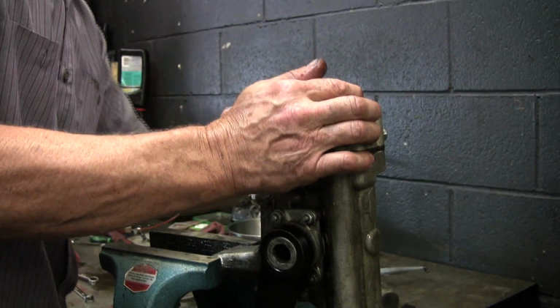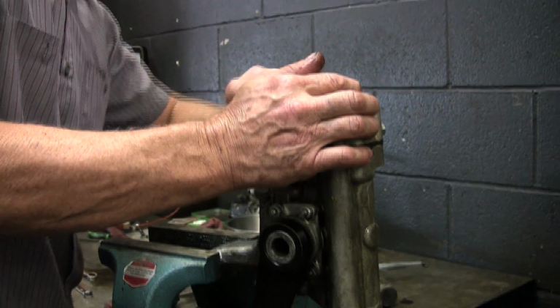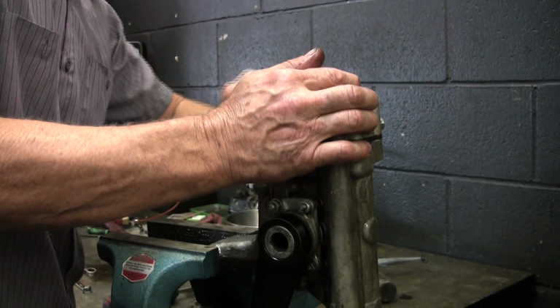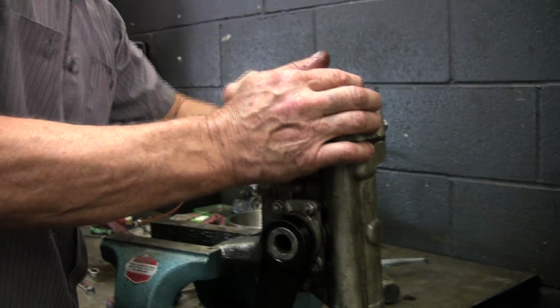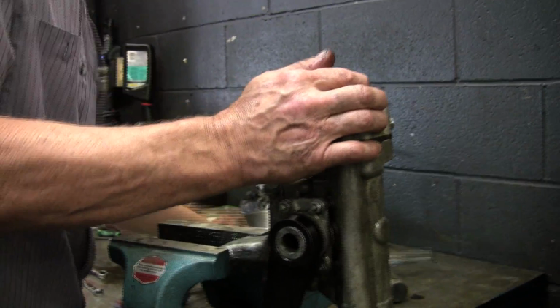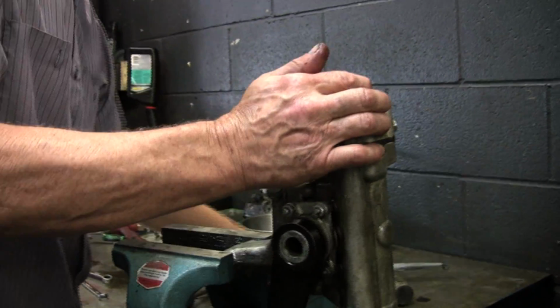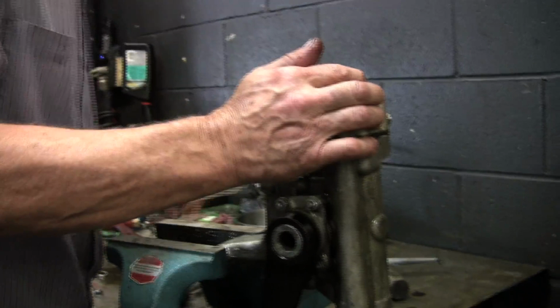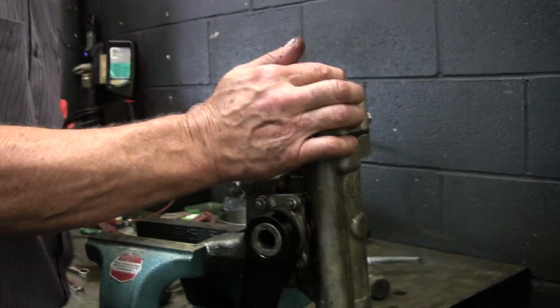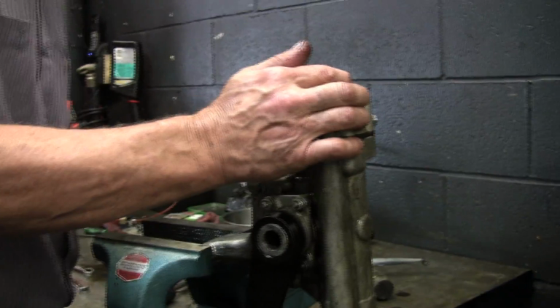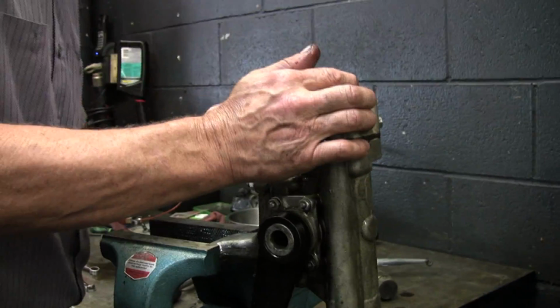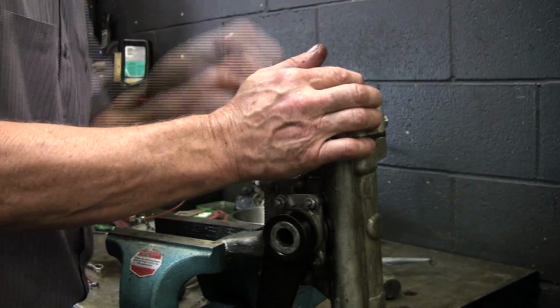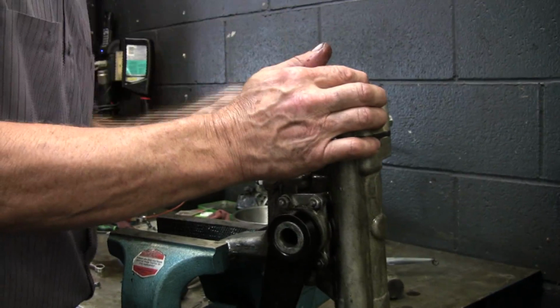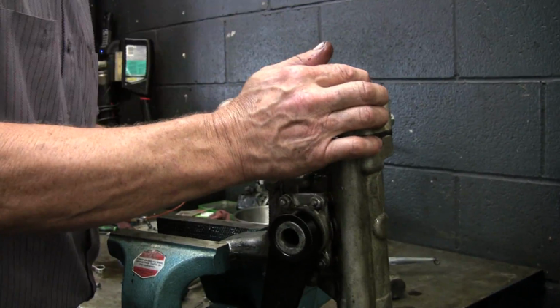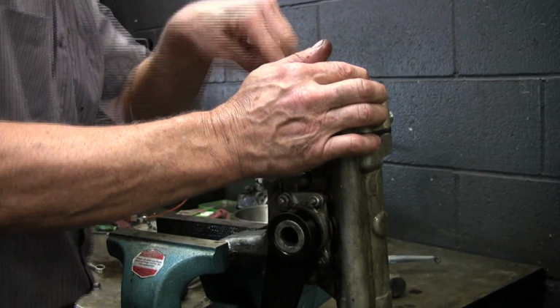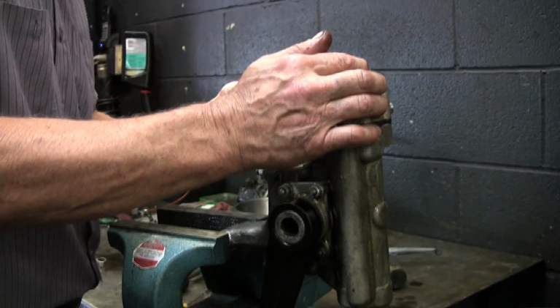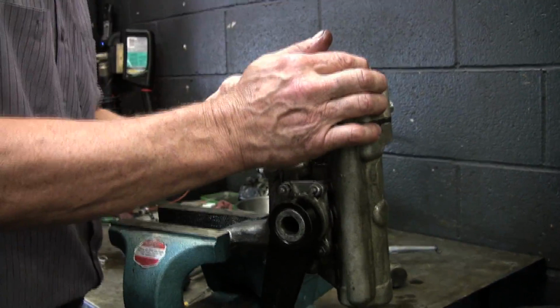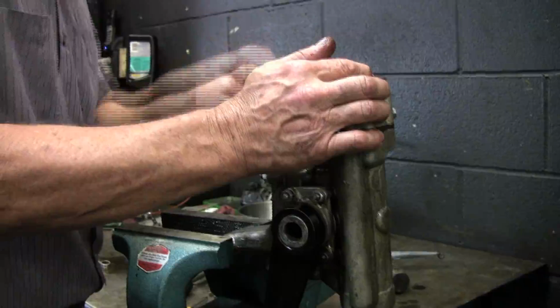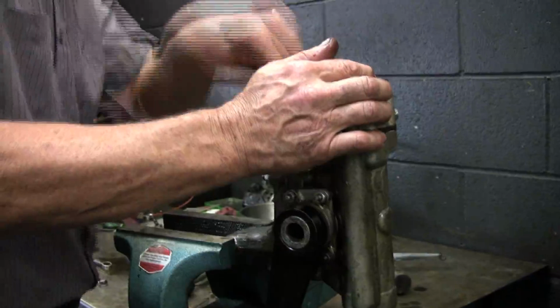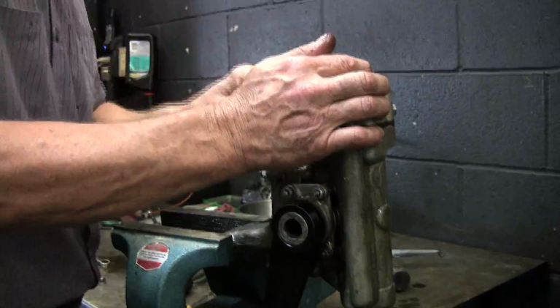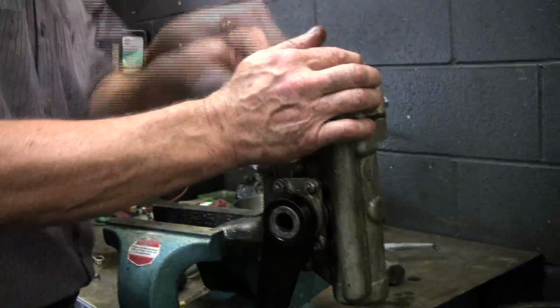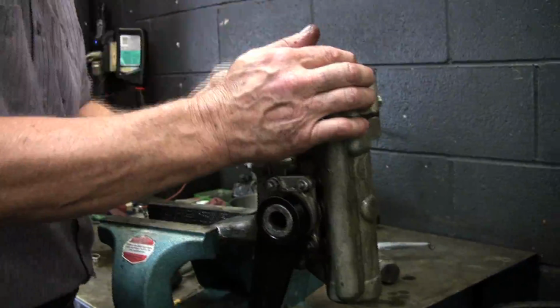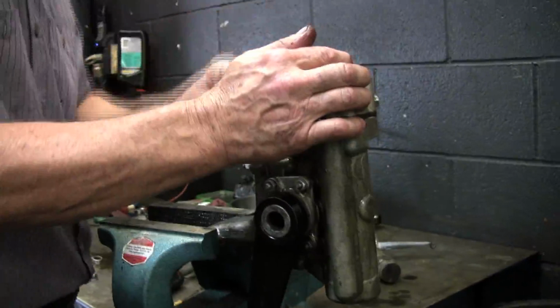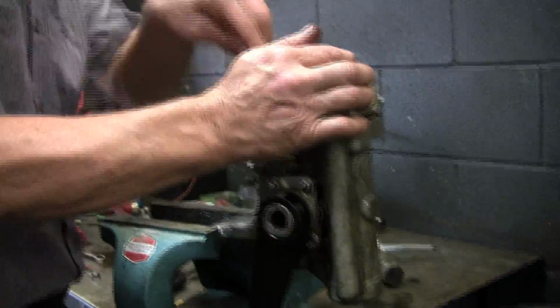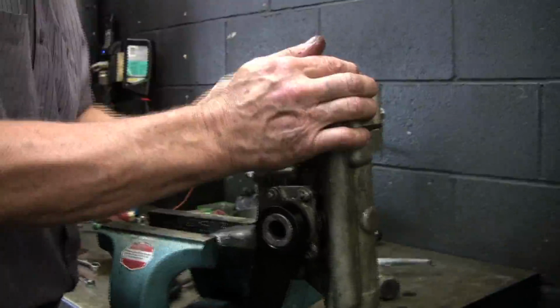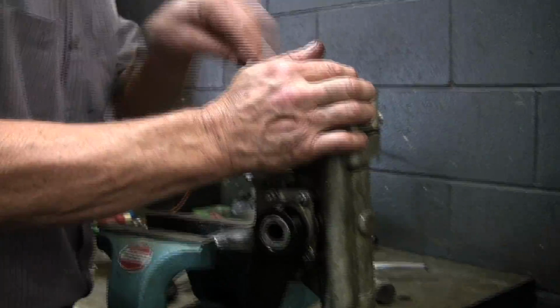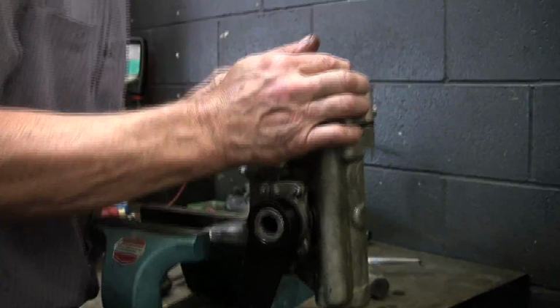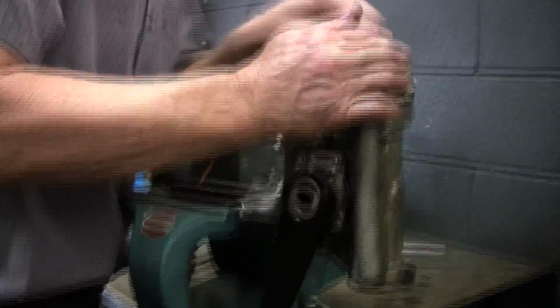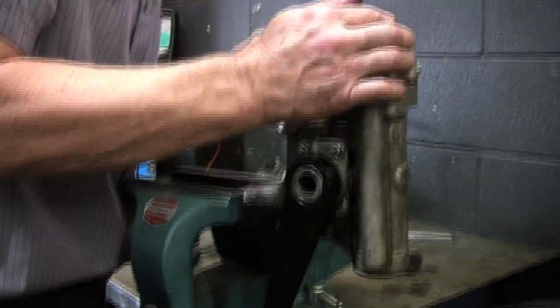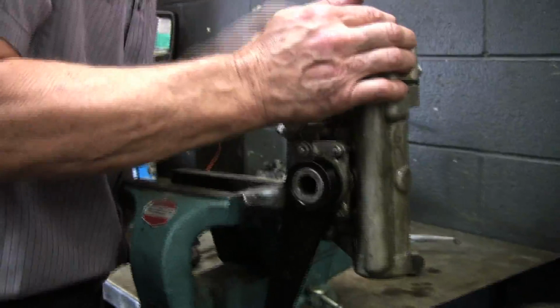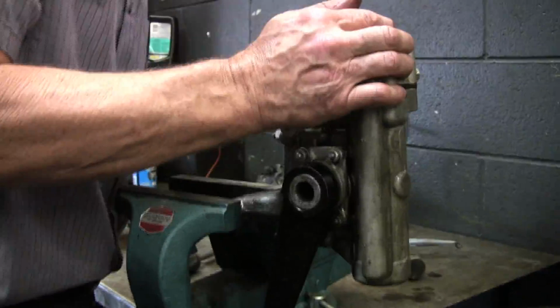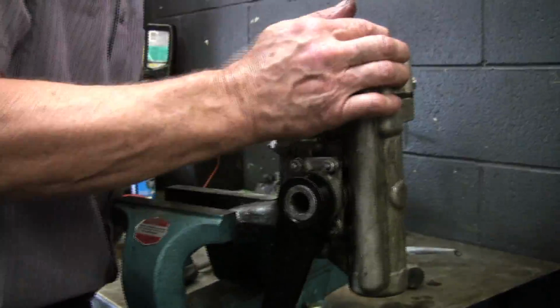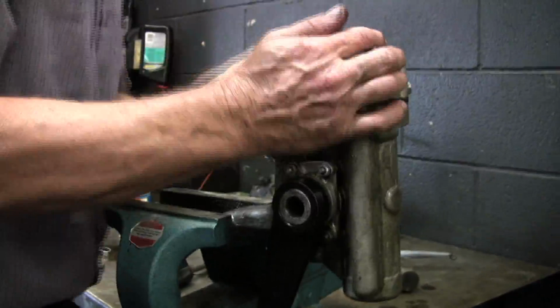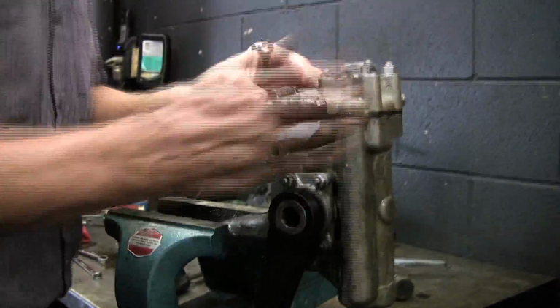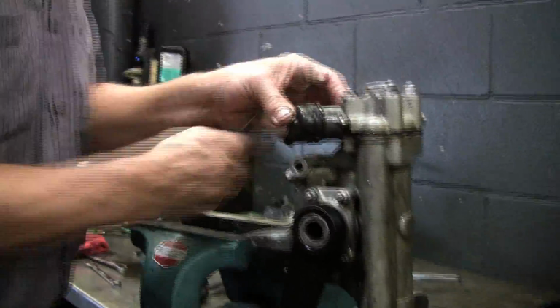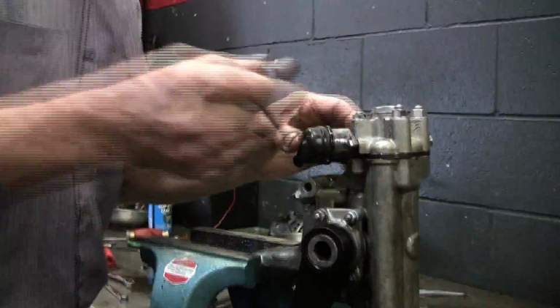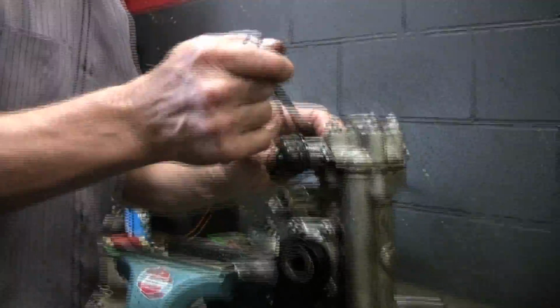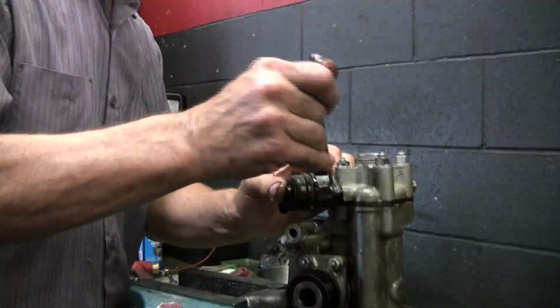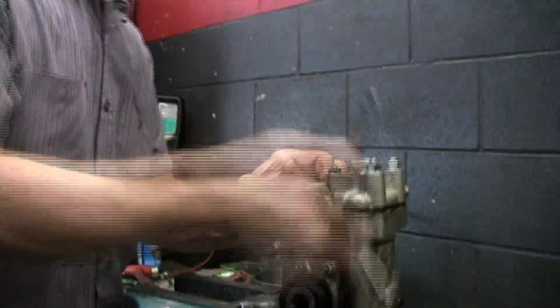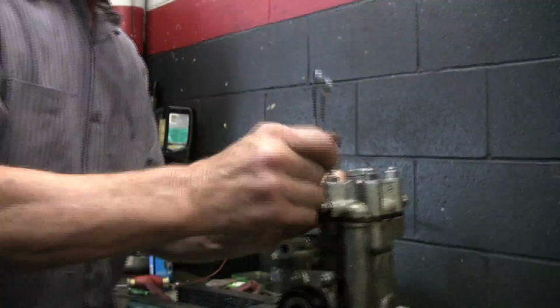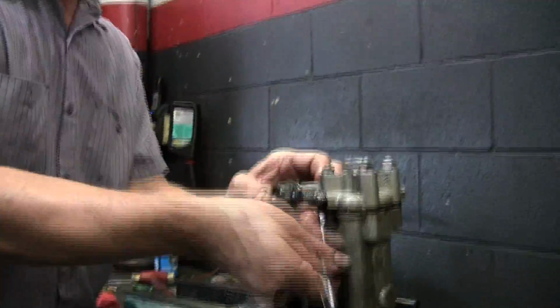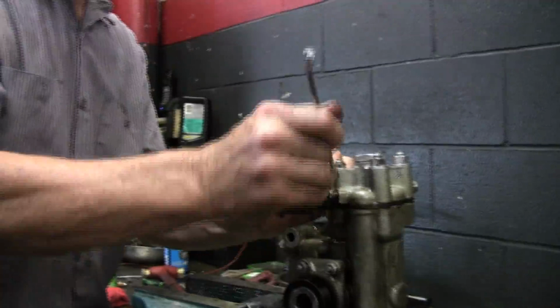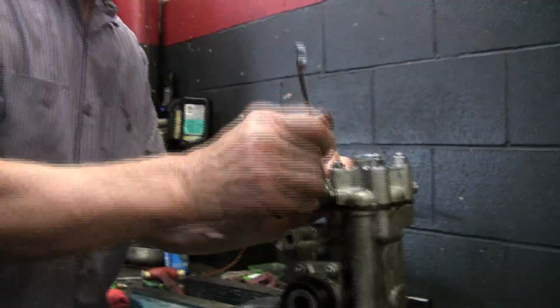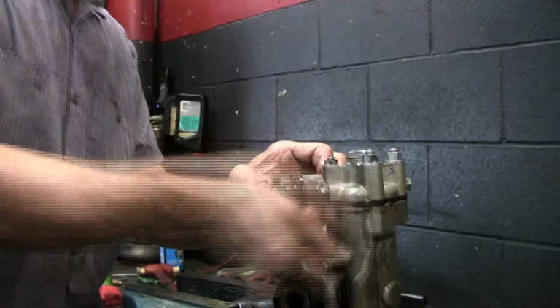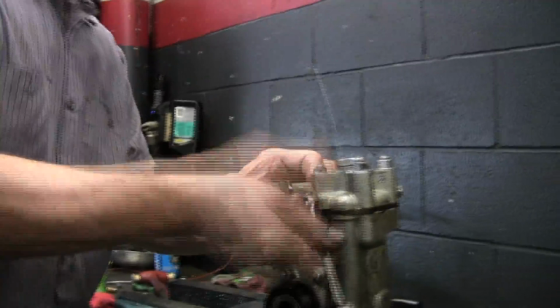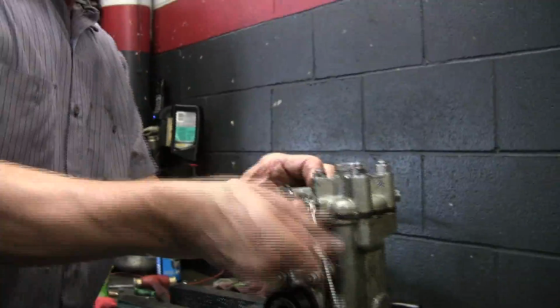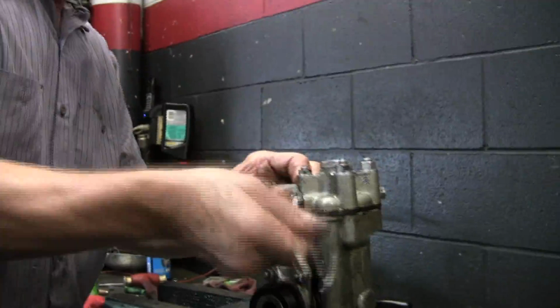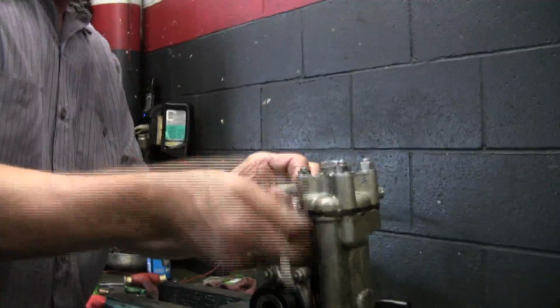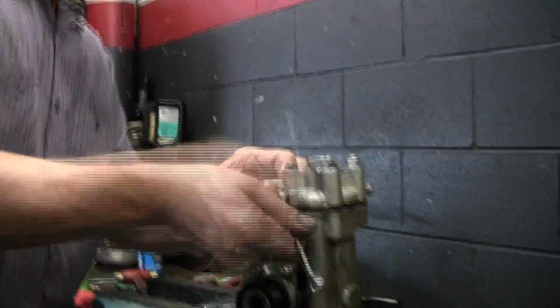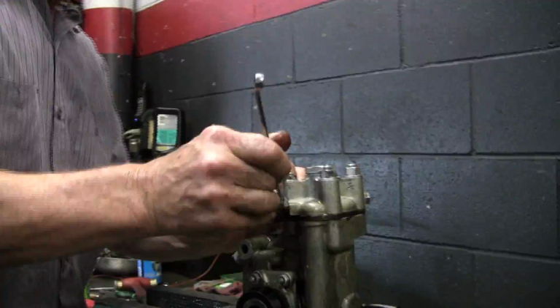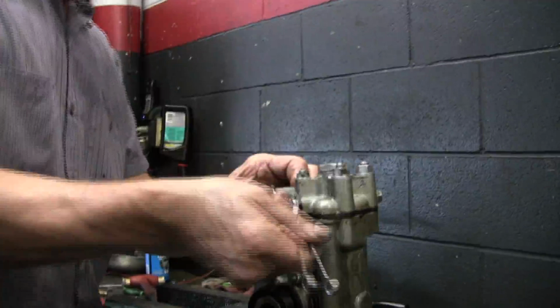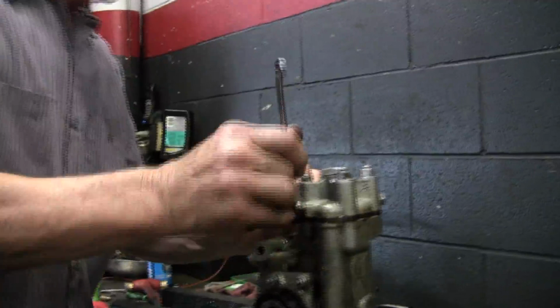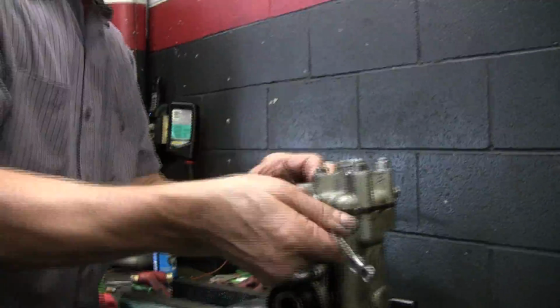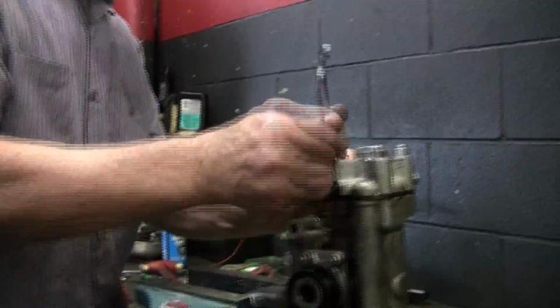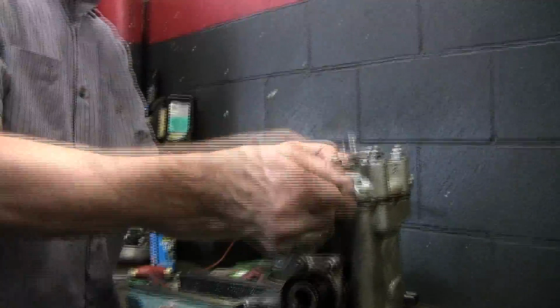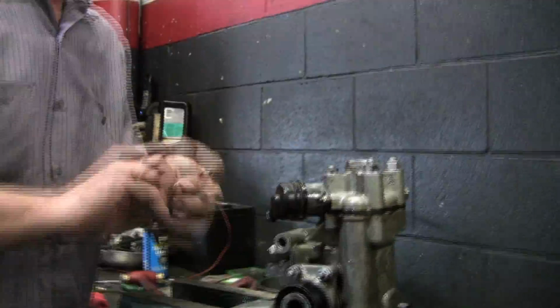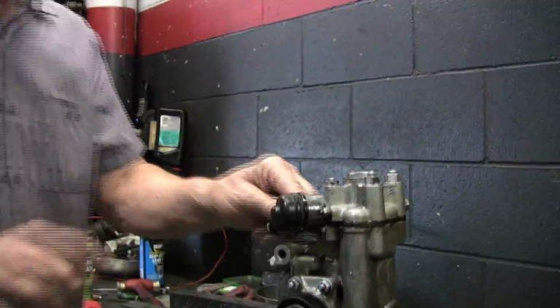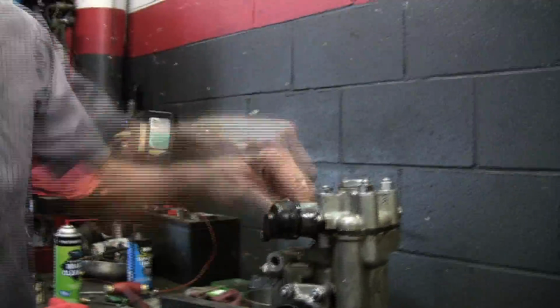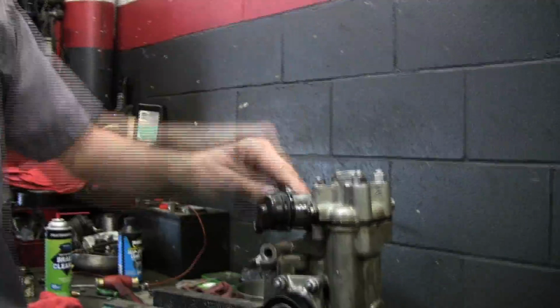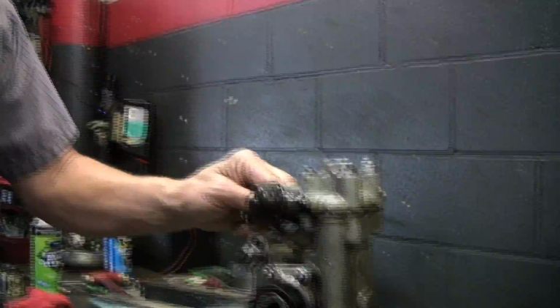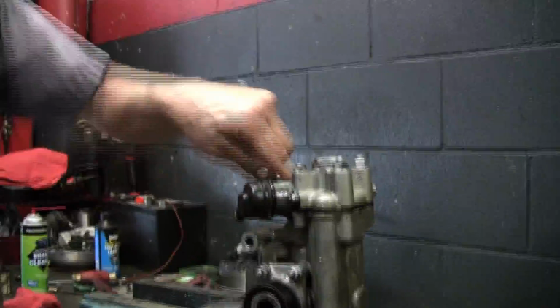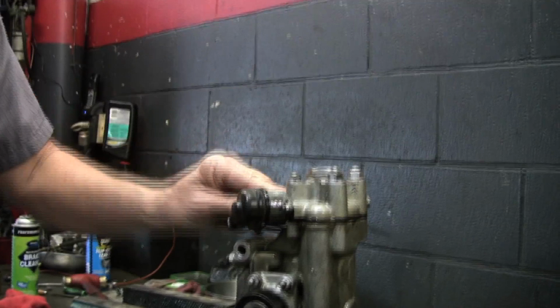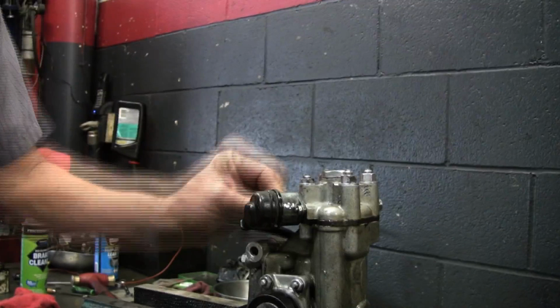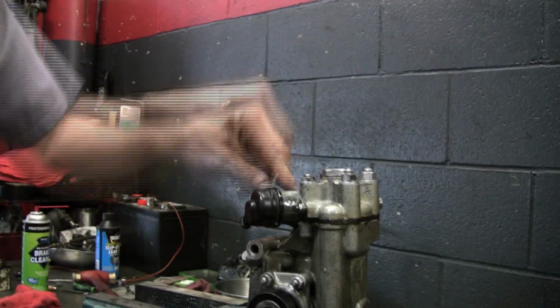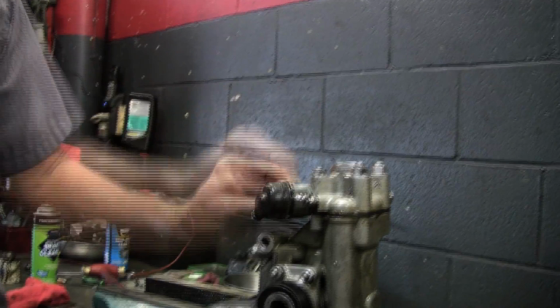I've still got to bleed out the shock, fill it and bleed it. Now it's together. Alright.